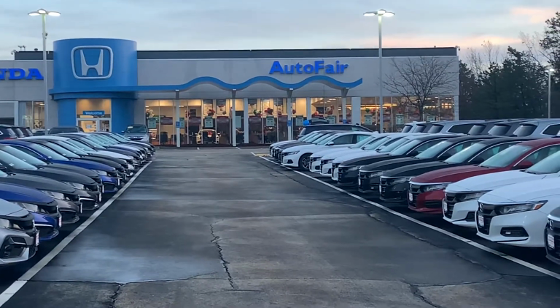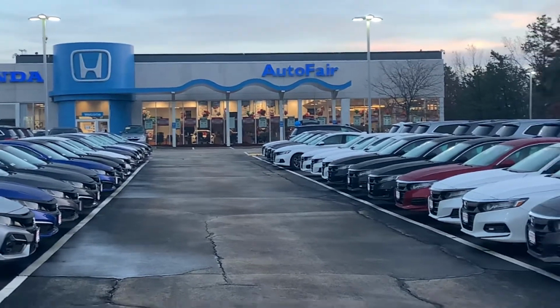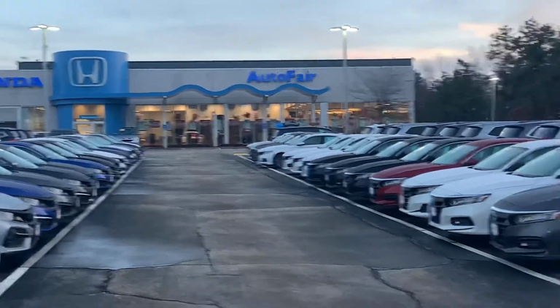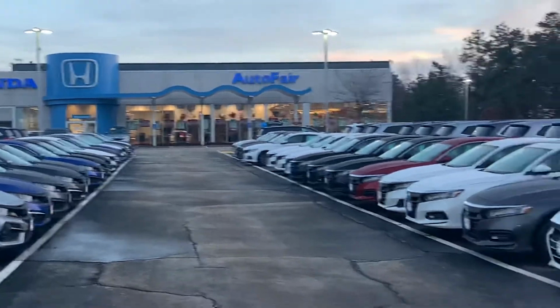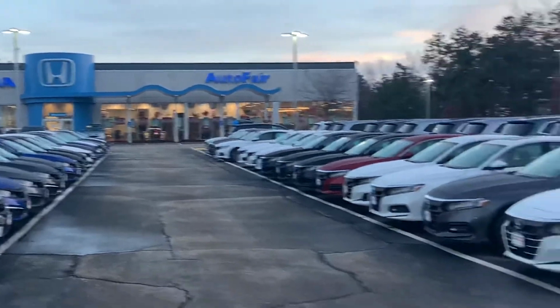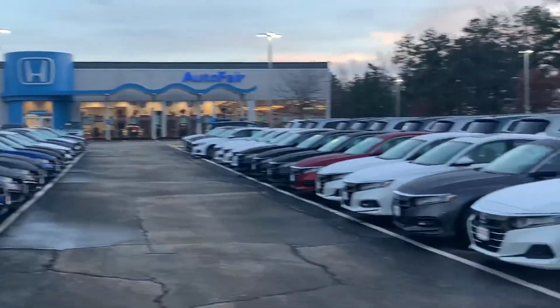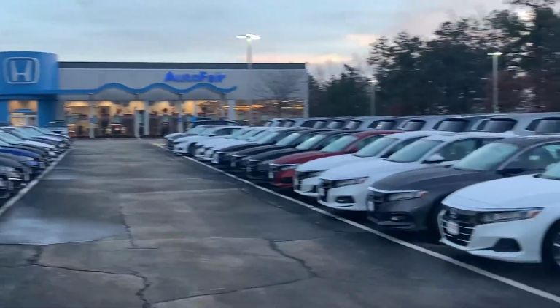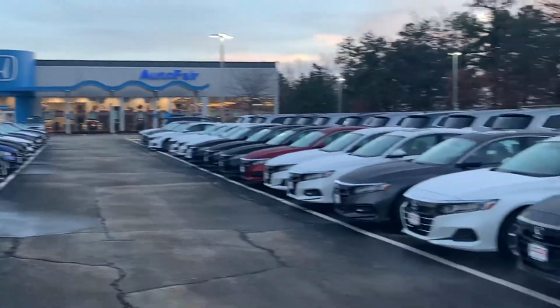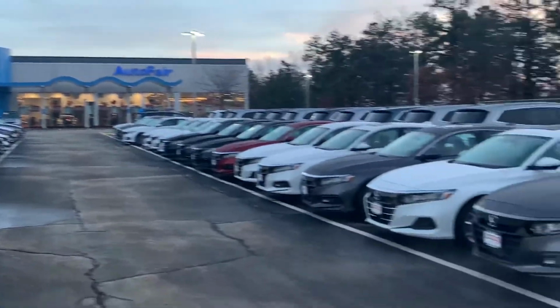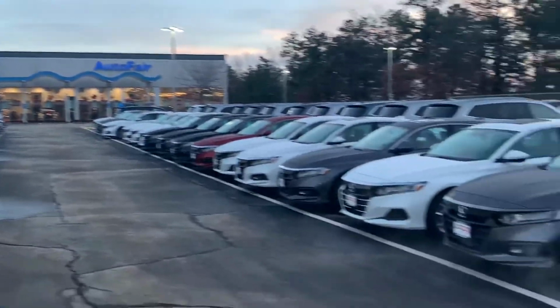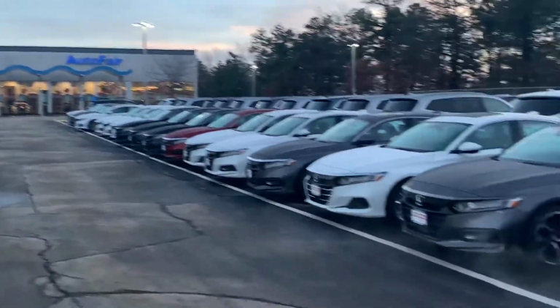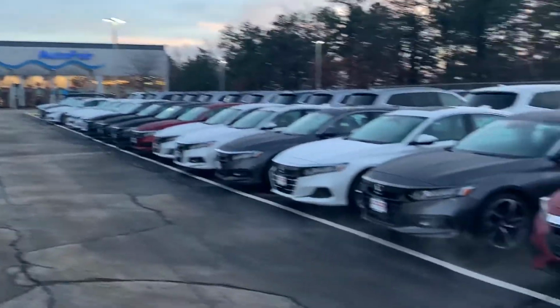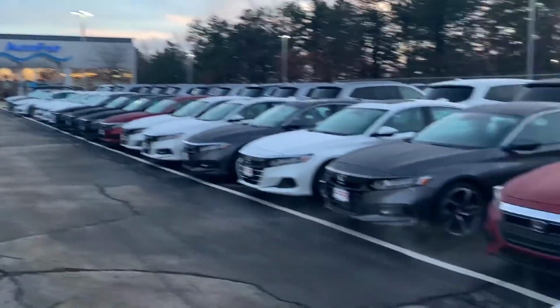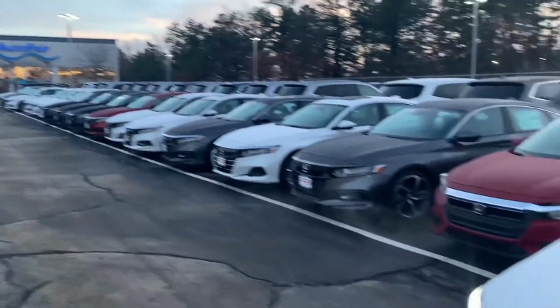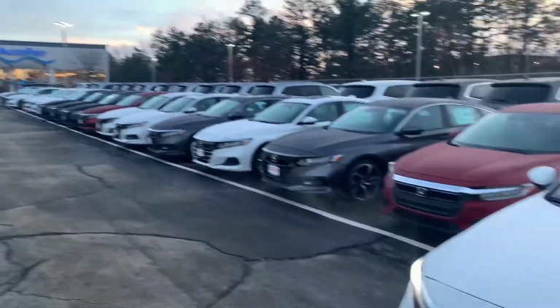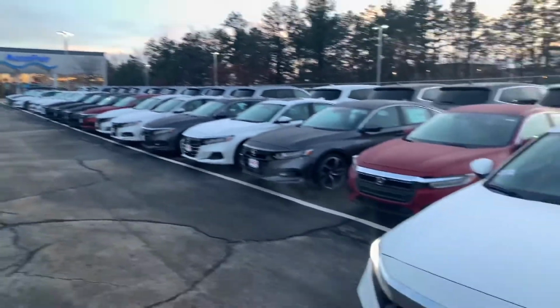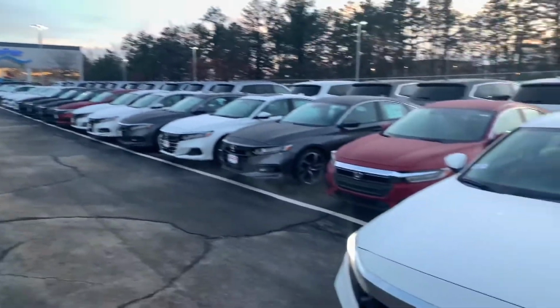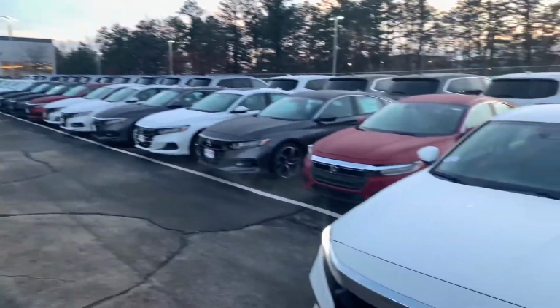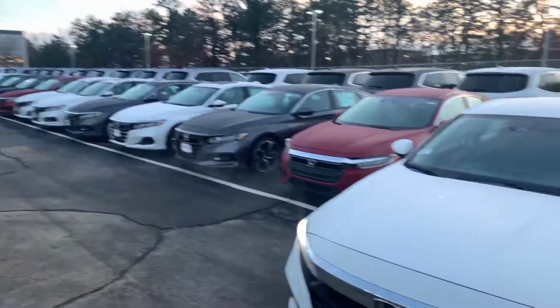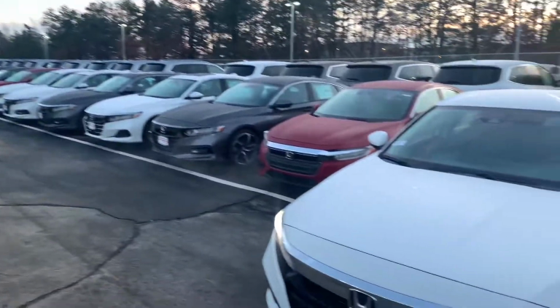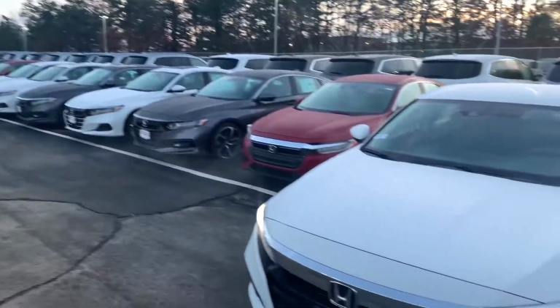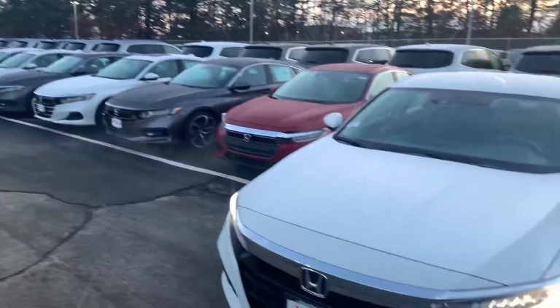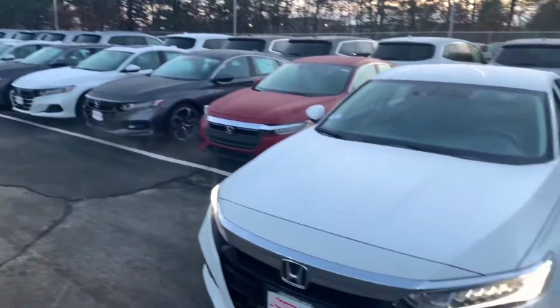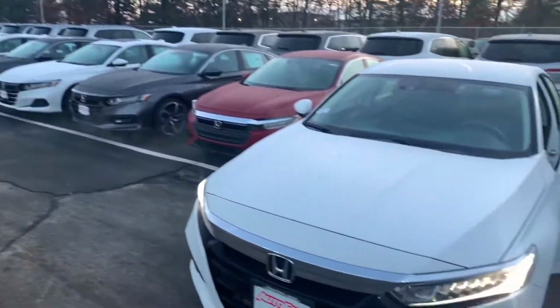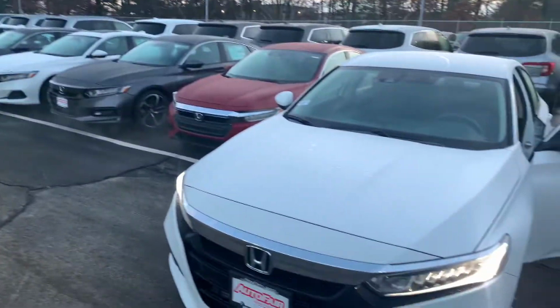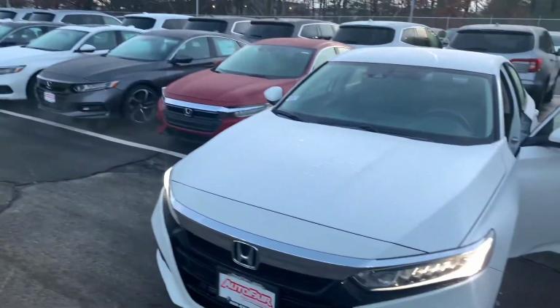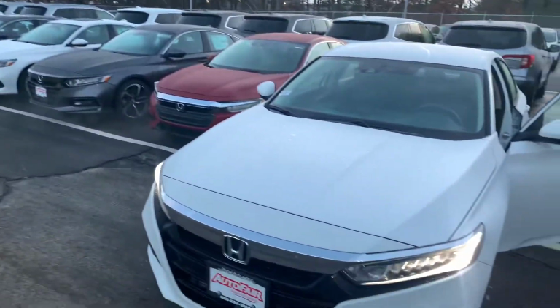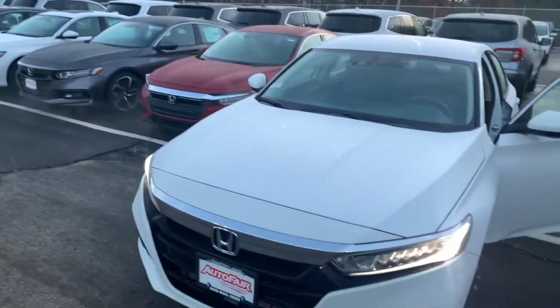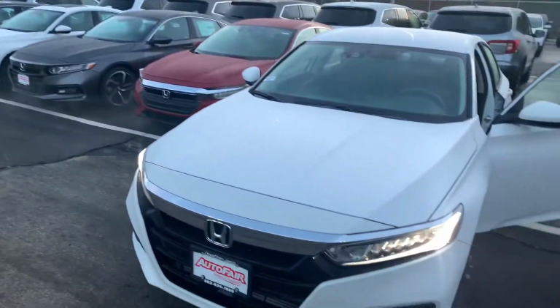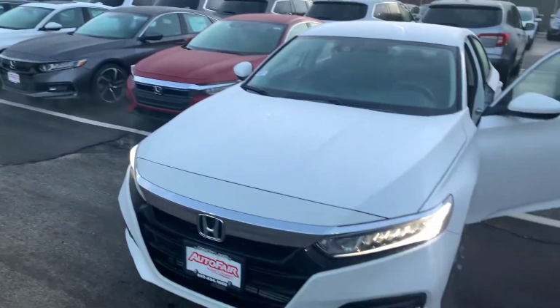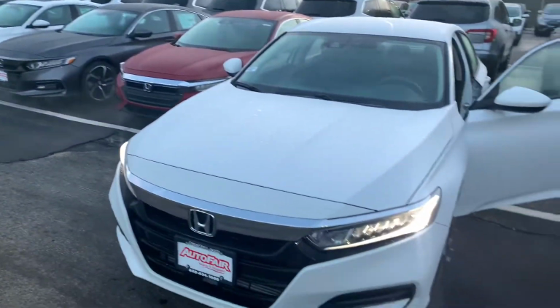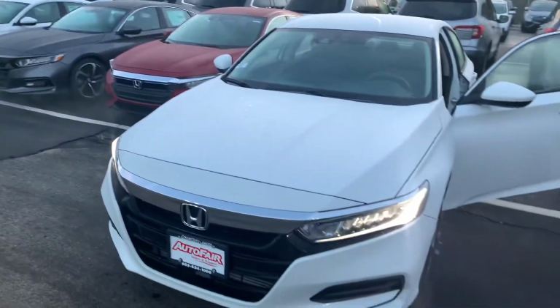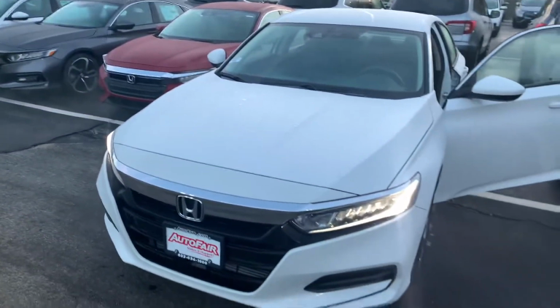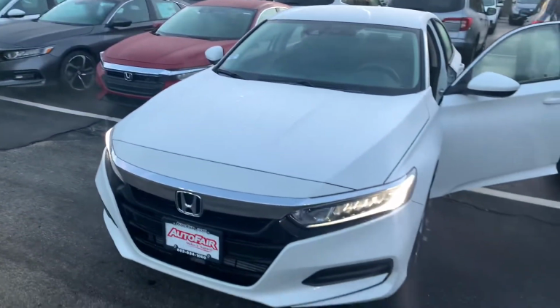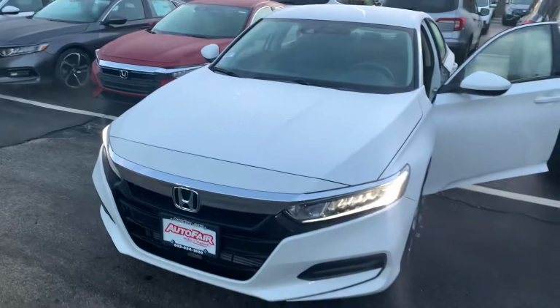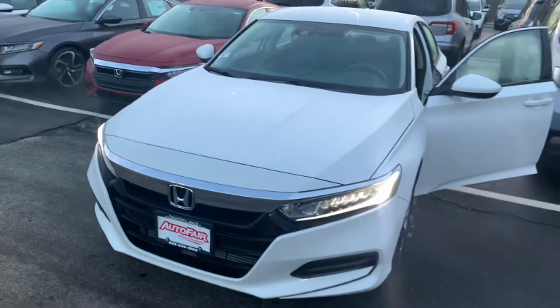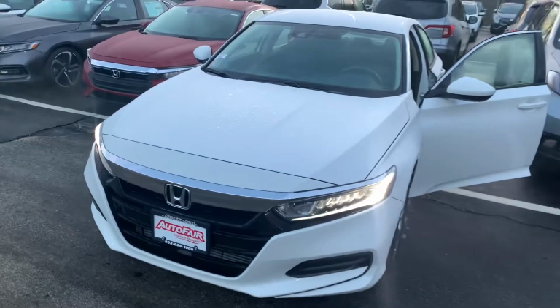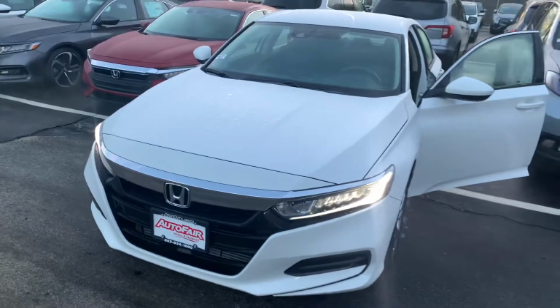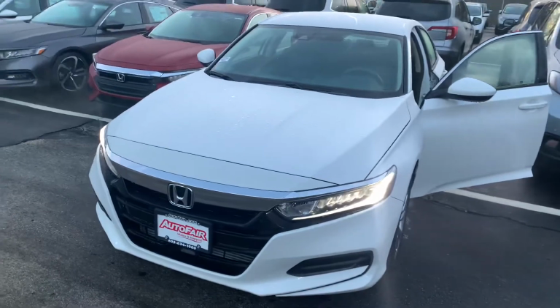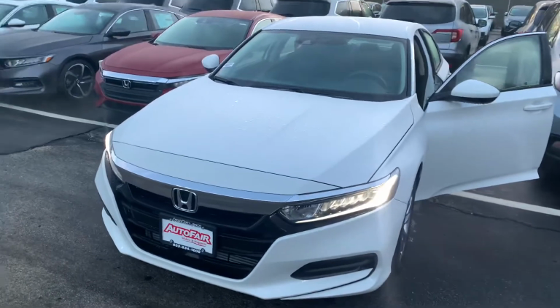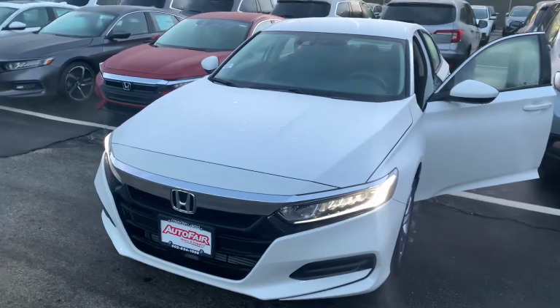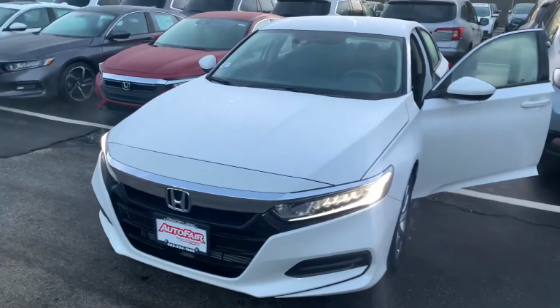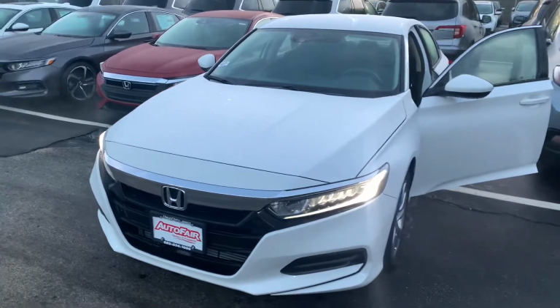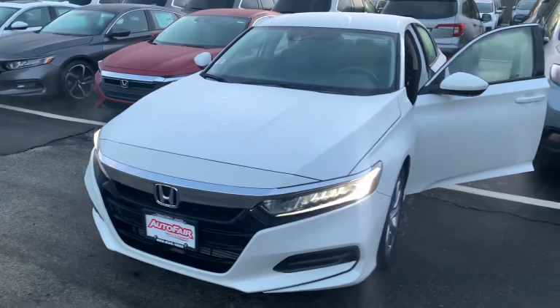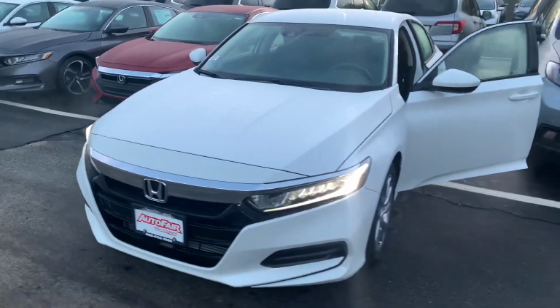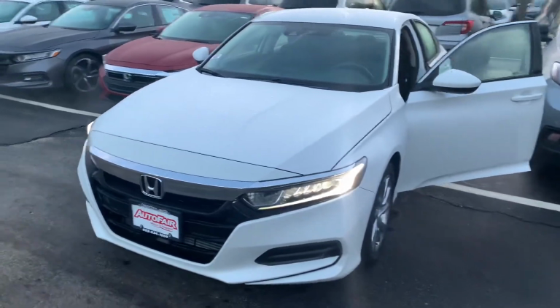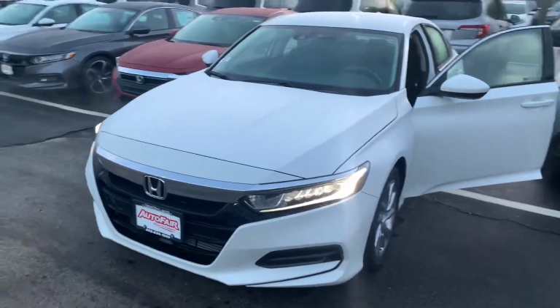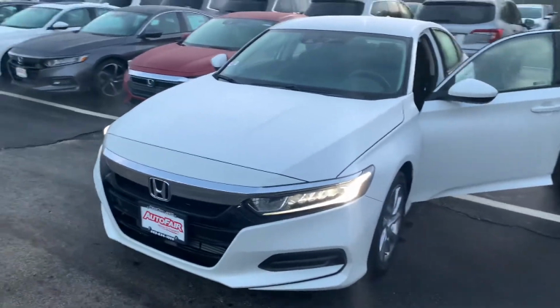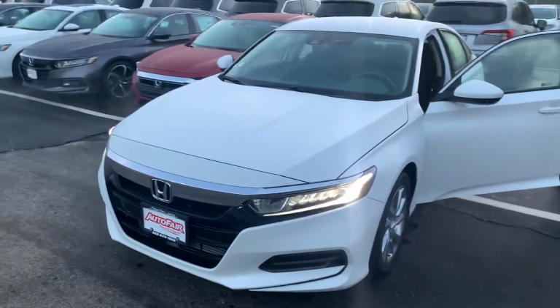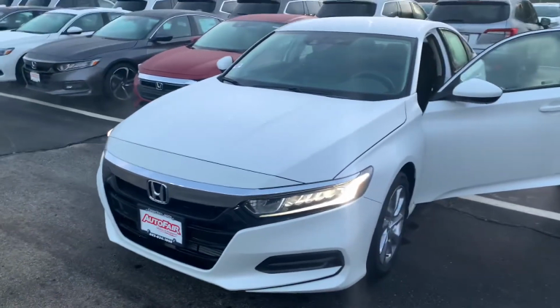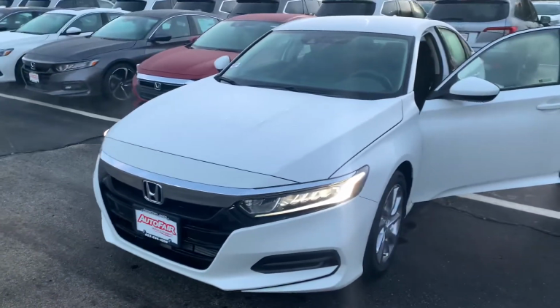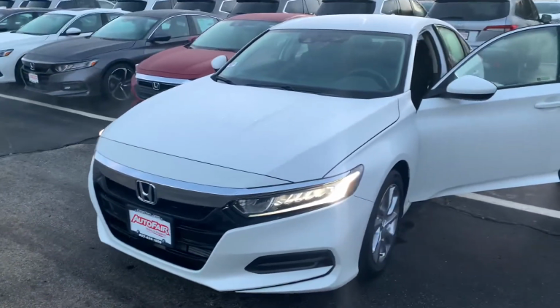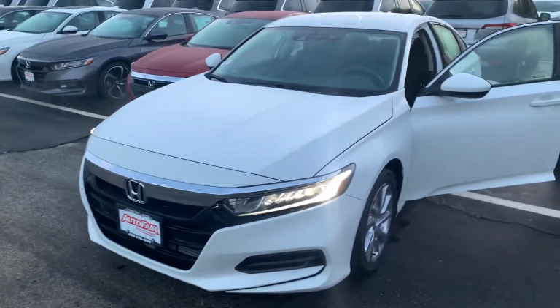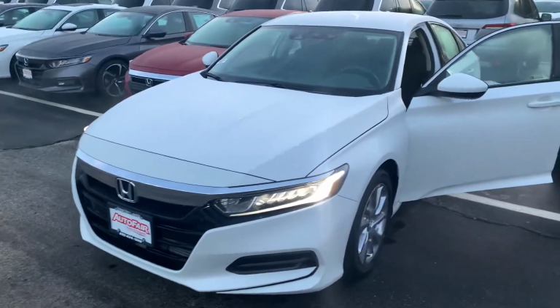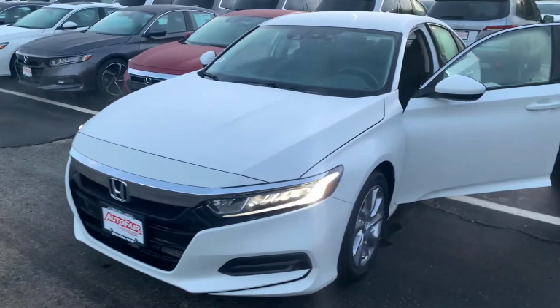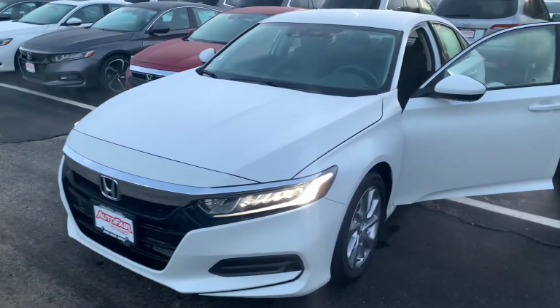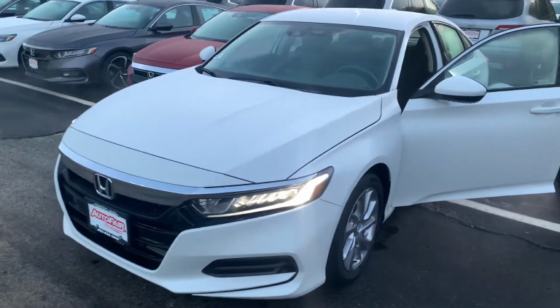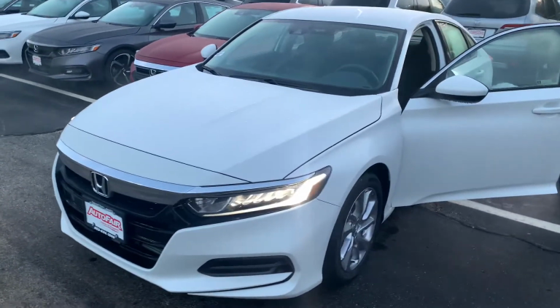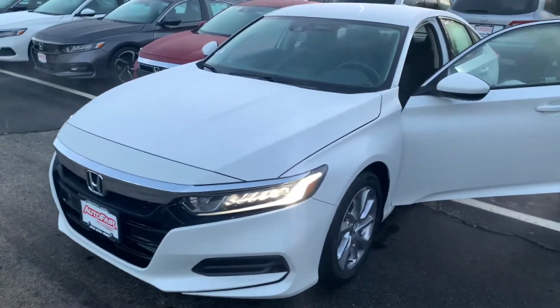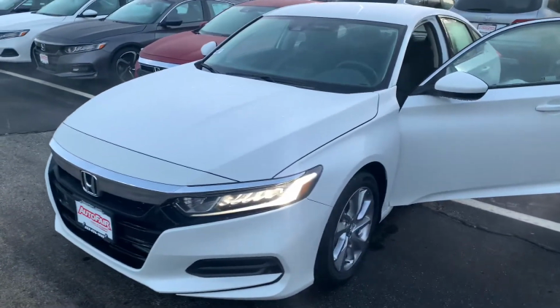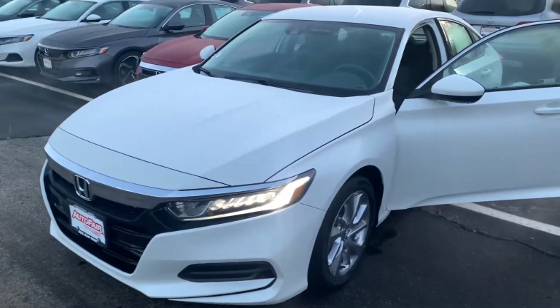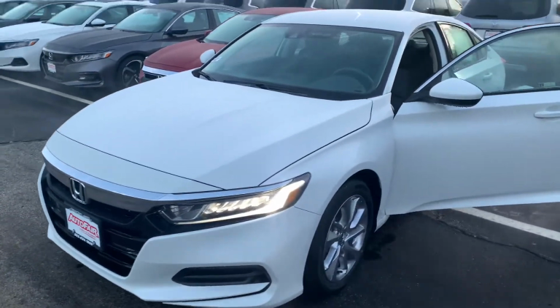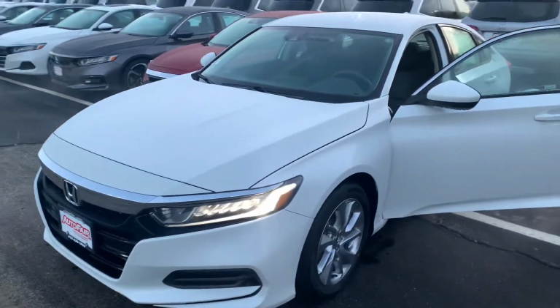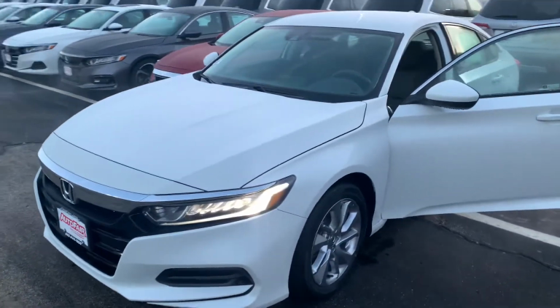Hey there, Angel. This is Bob Black over at AutoFair Honda in Manchester, New Hampshire, and thanks for your interest in a 2020 Honda Accord LX.